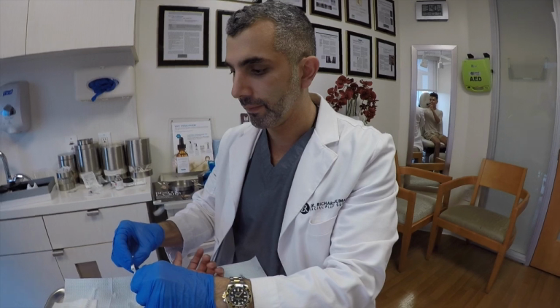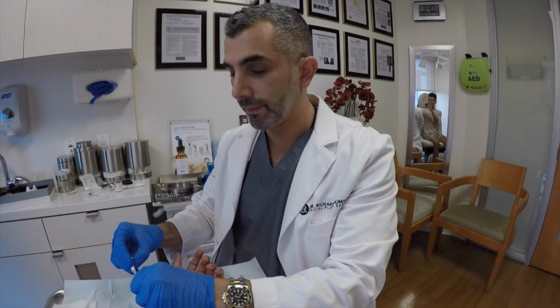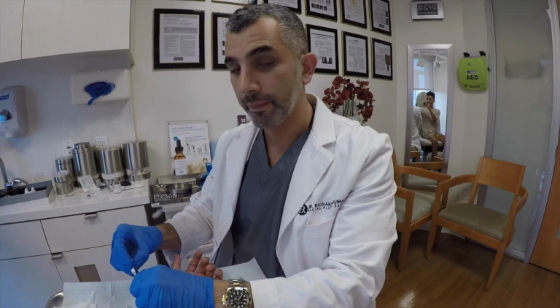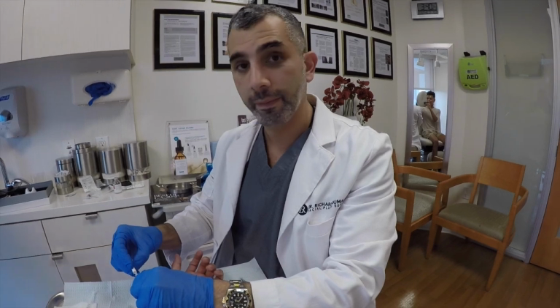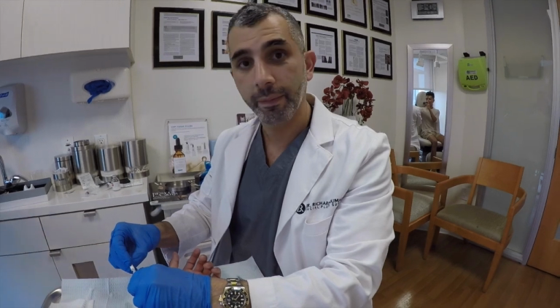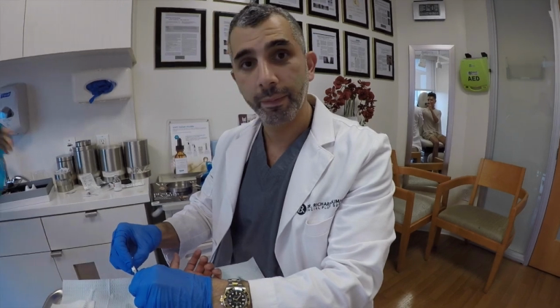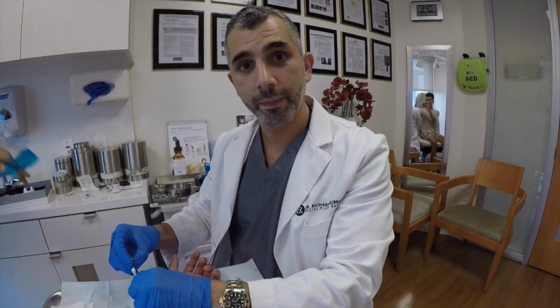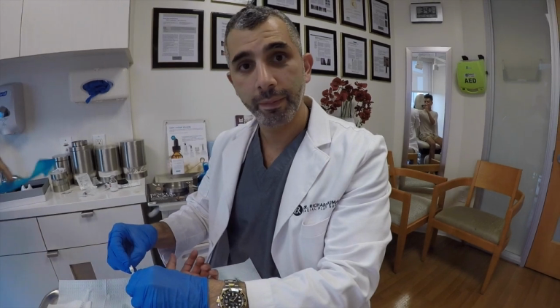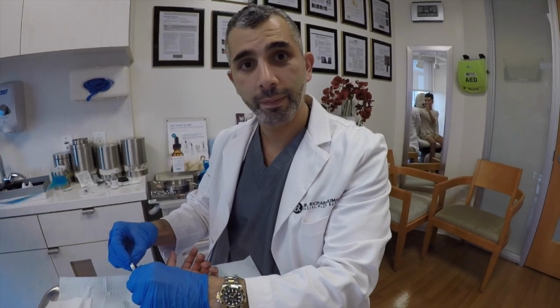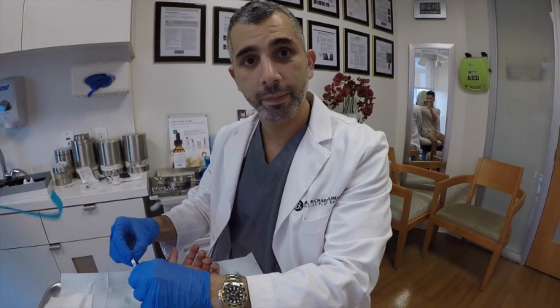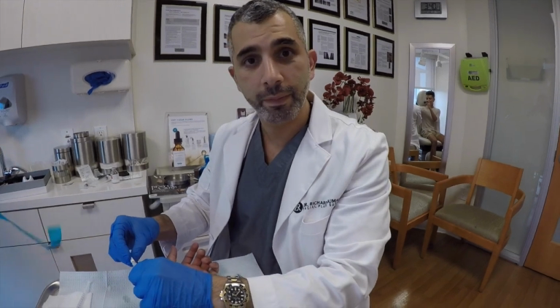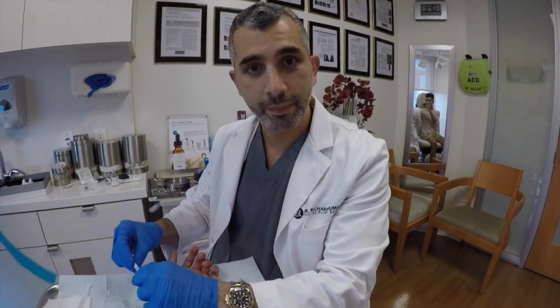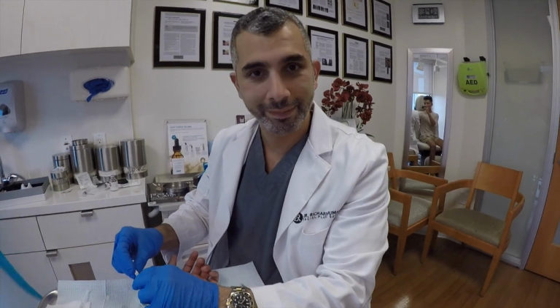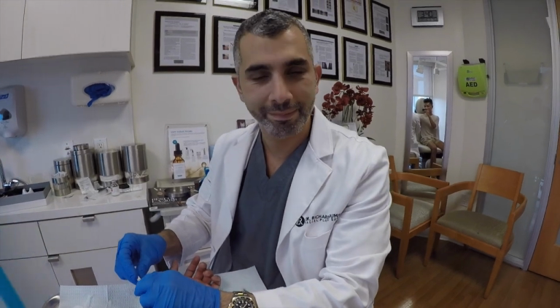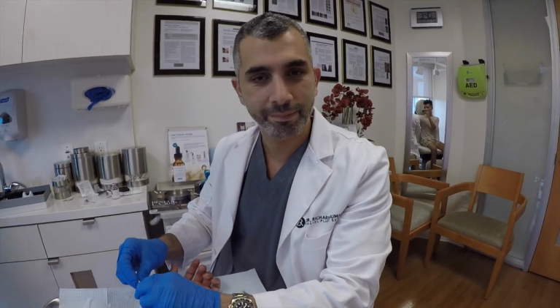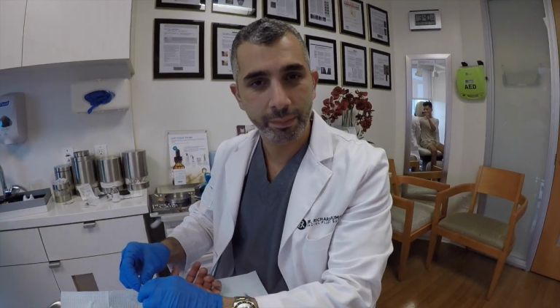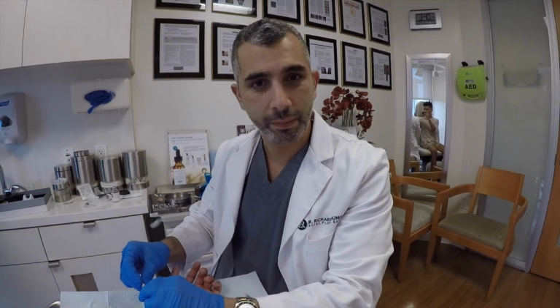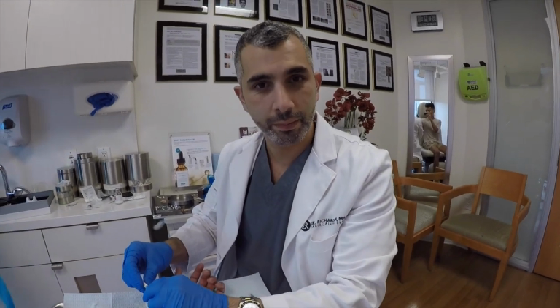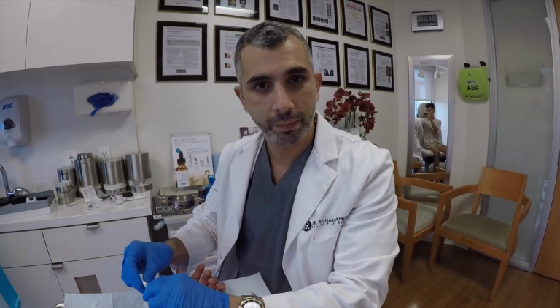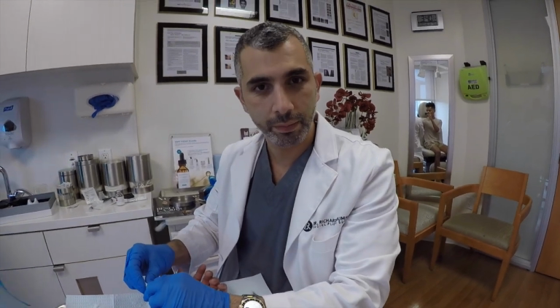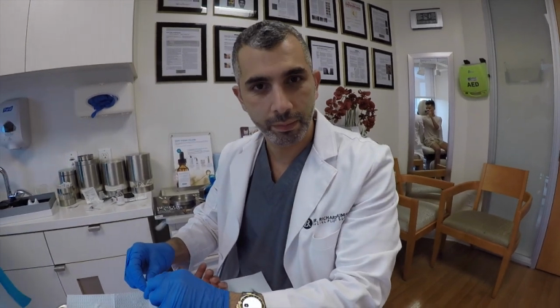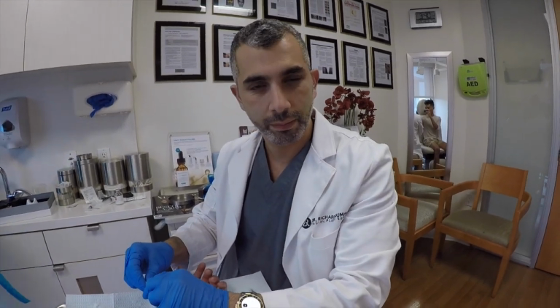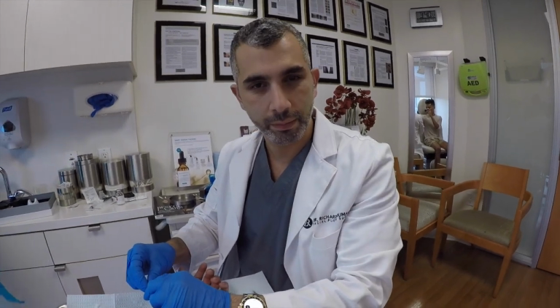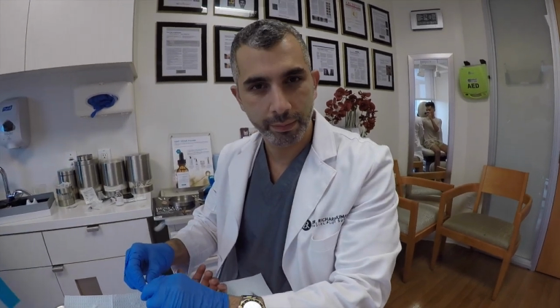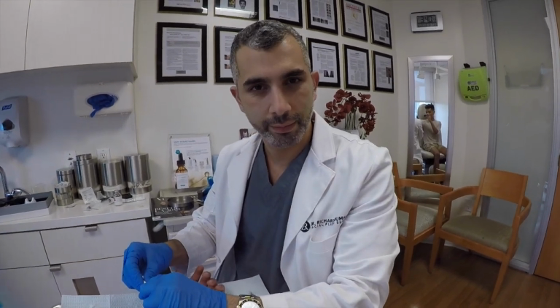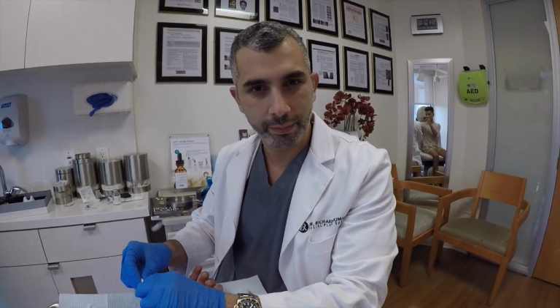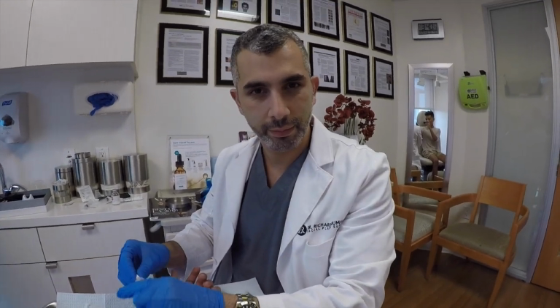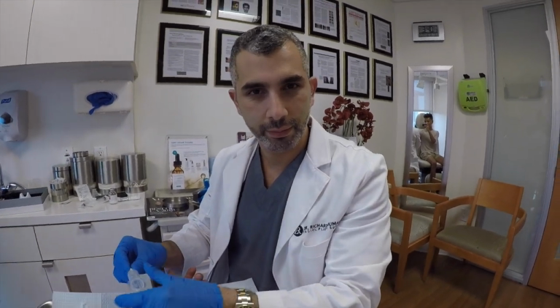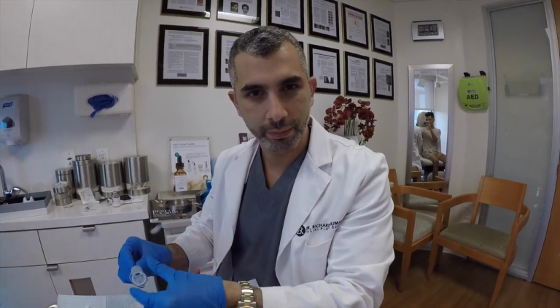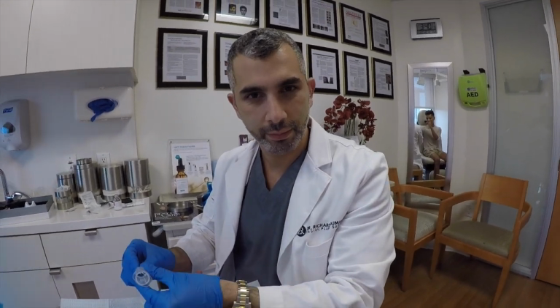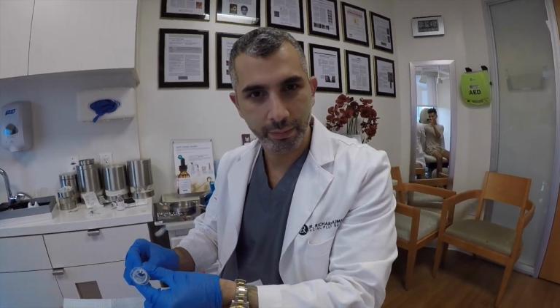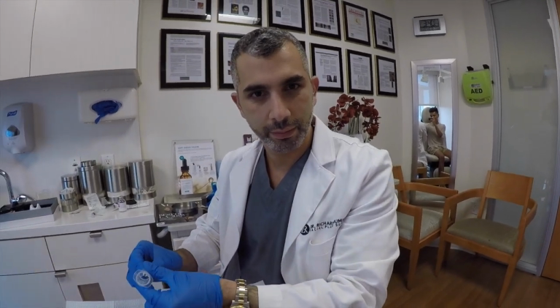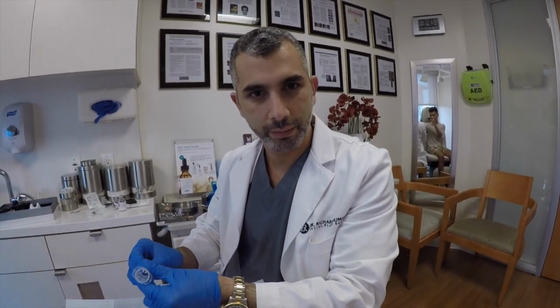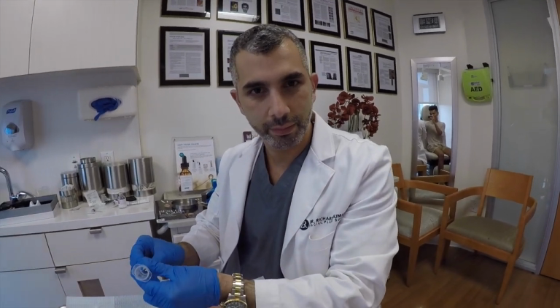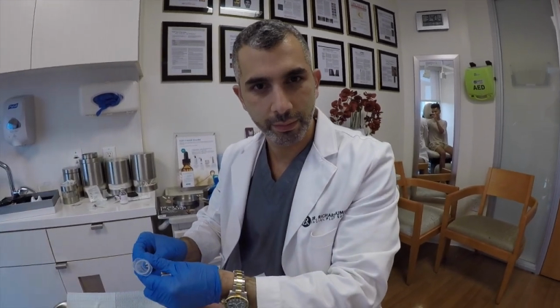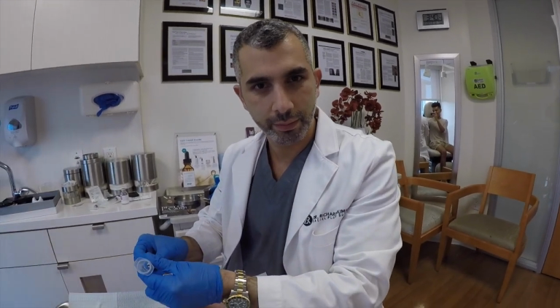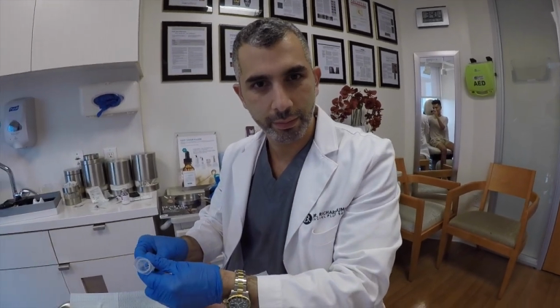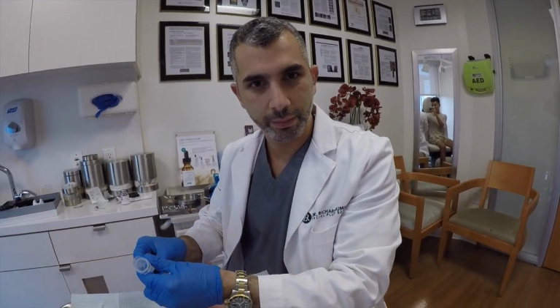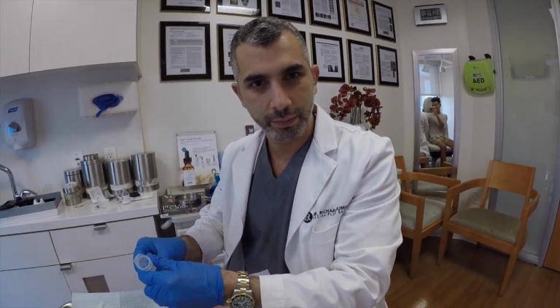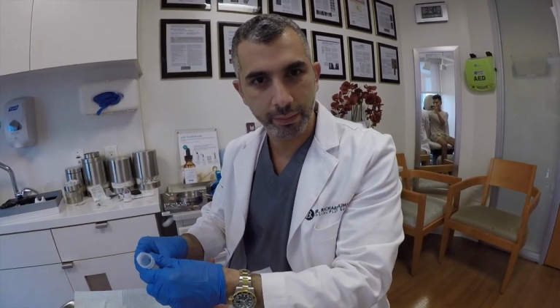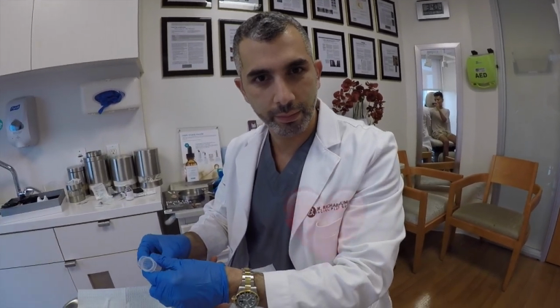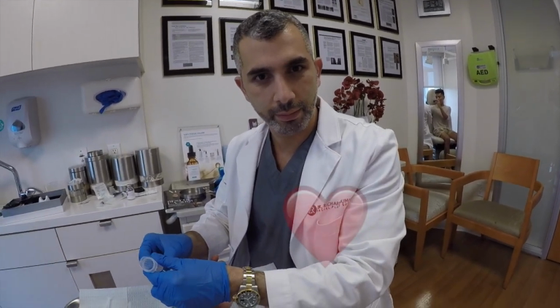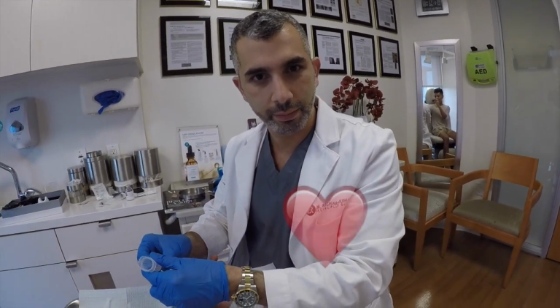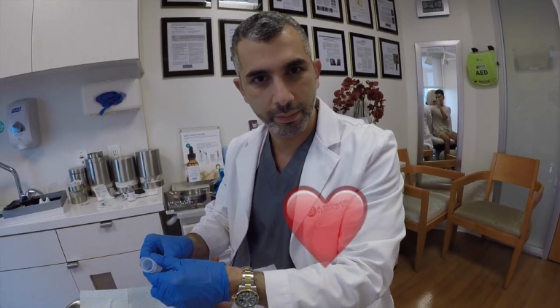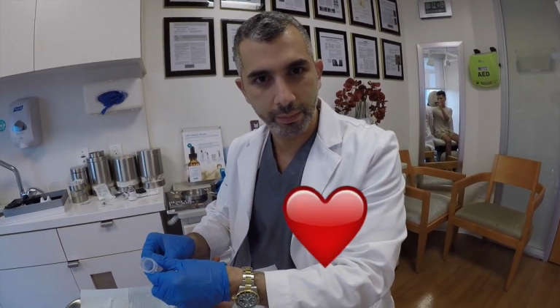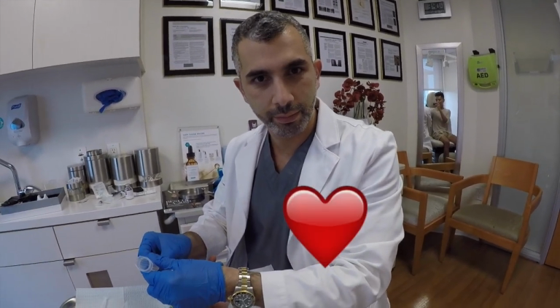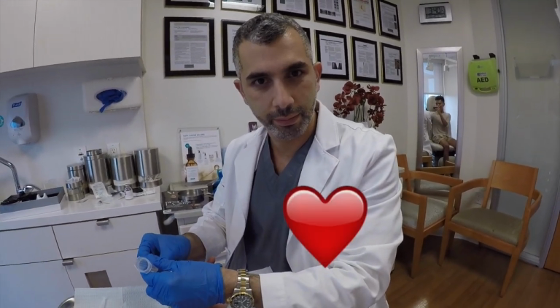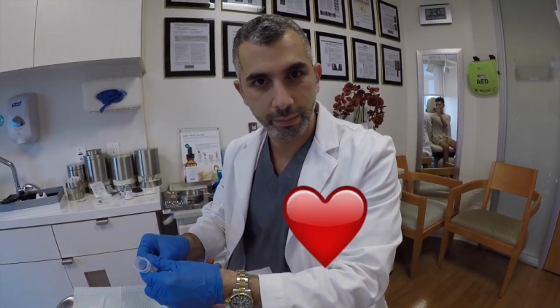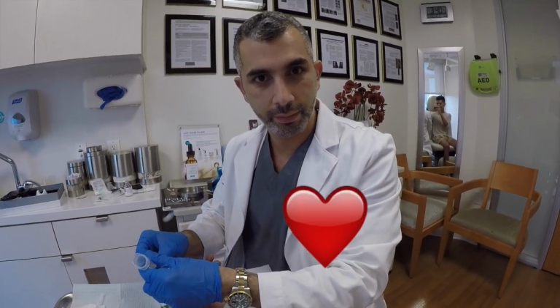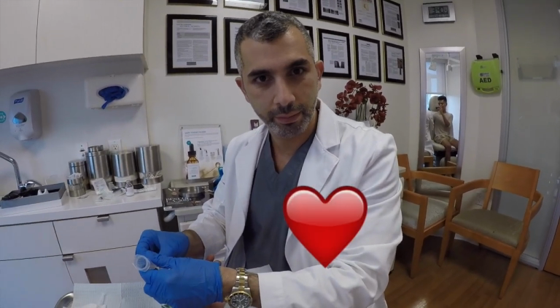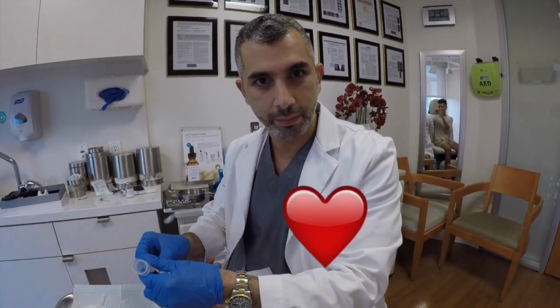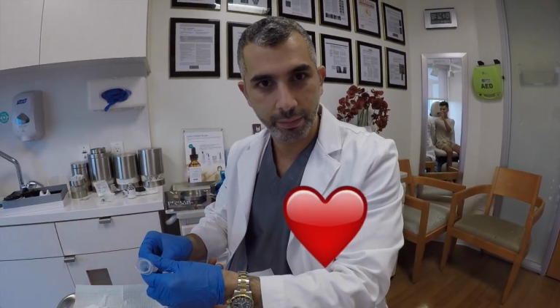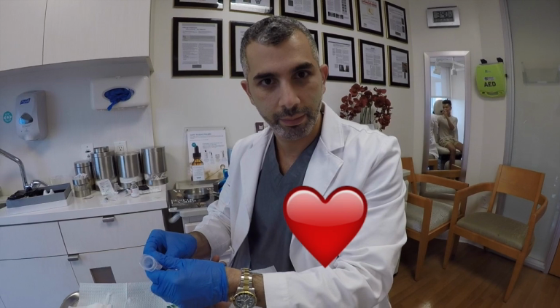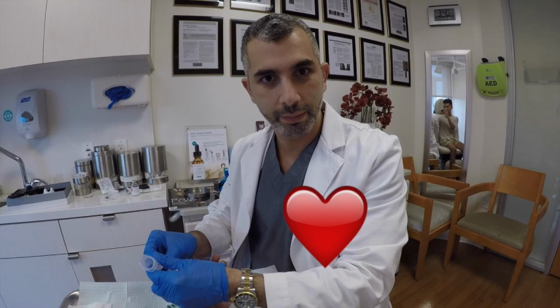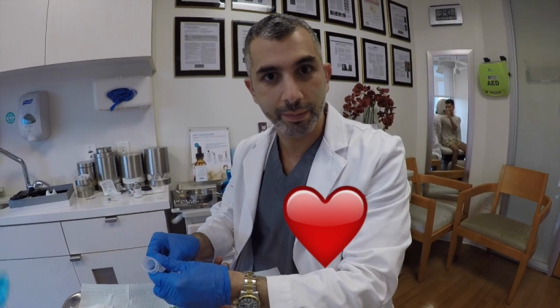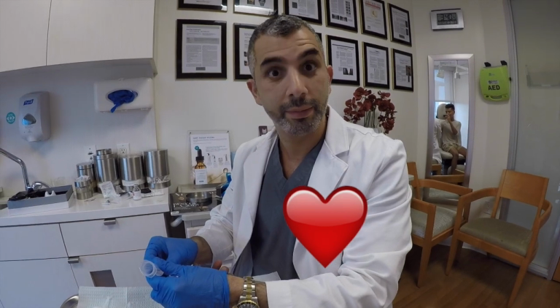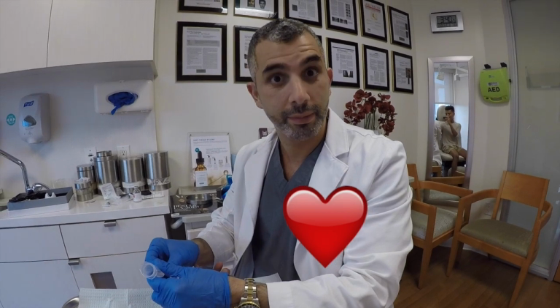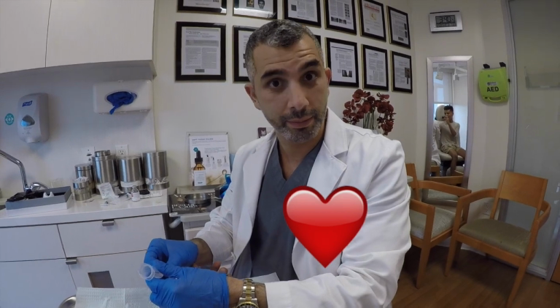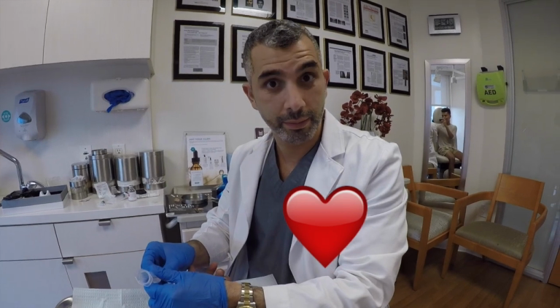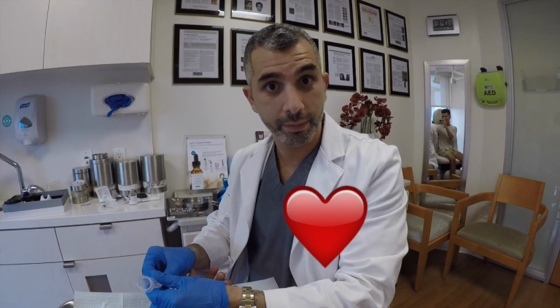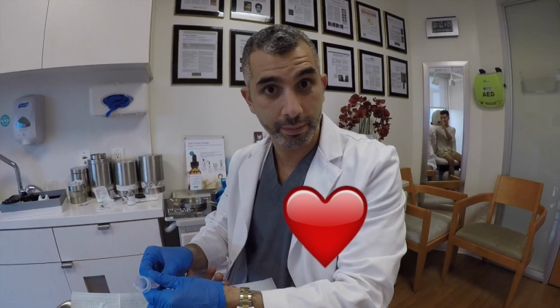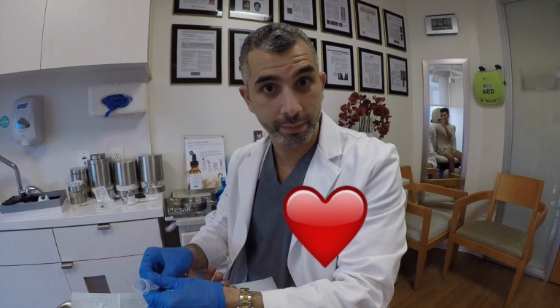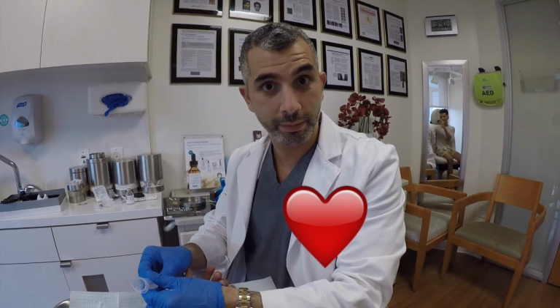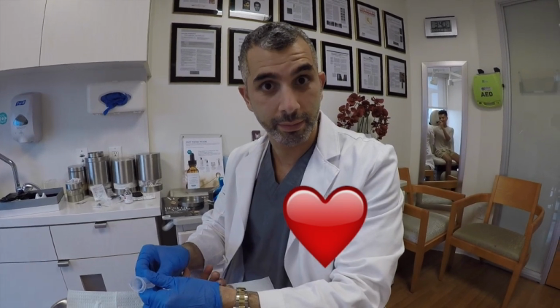Hey guys, so today I'm getting a microneedle in my face at Dr. Zimalan's office here in Beverly Hills.